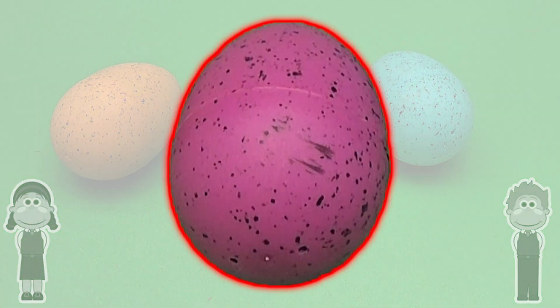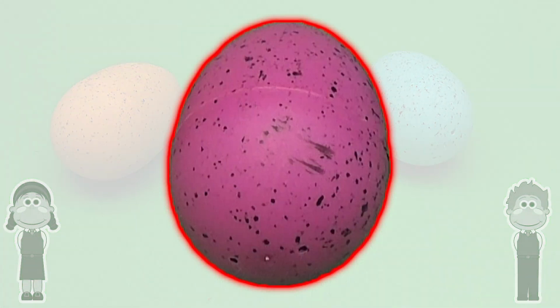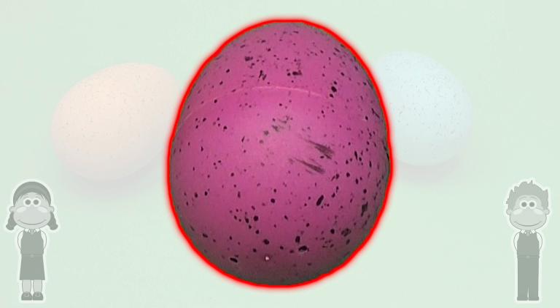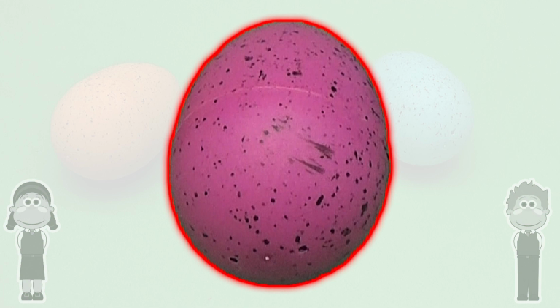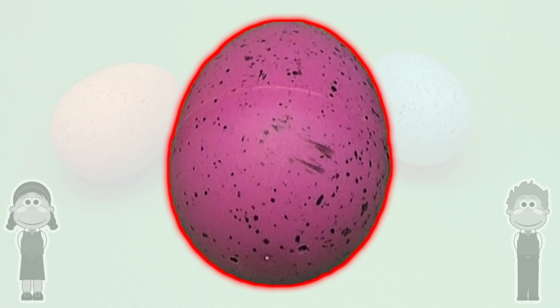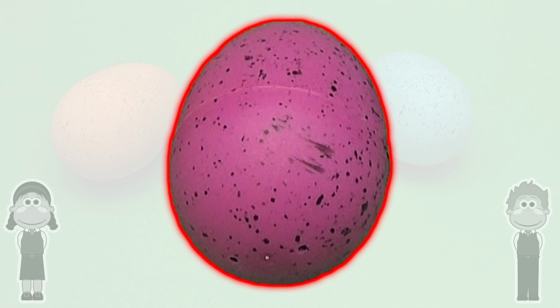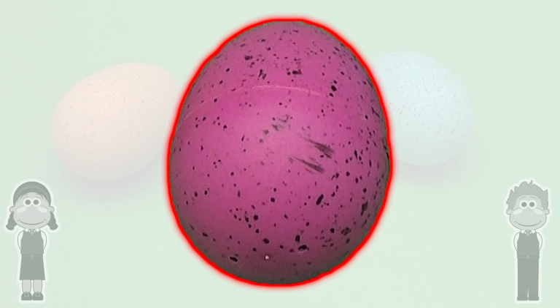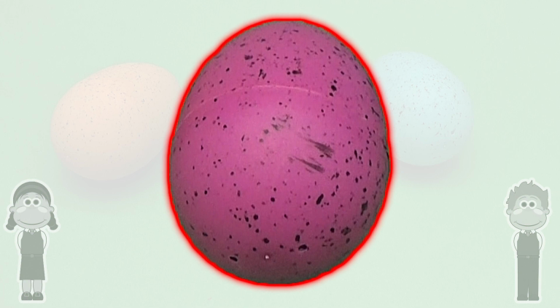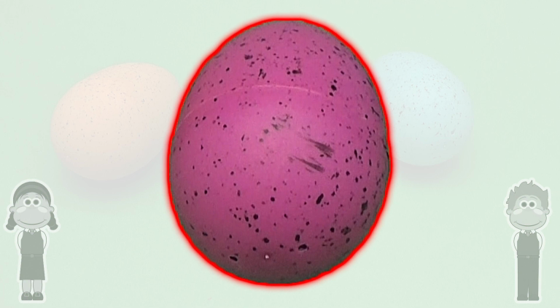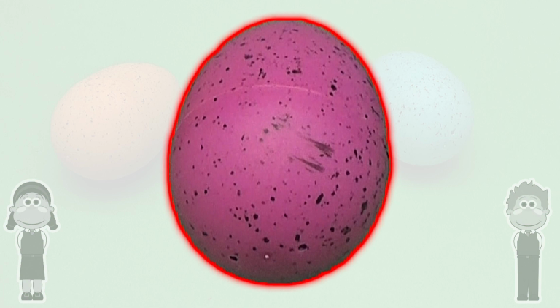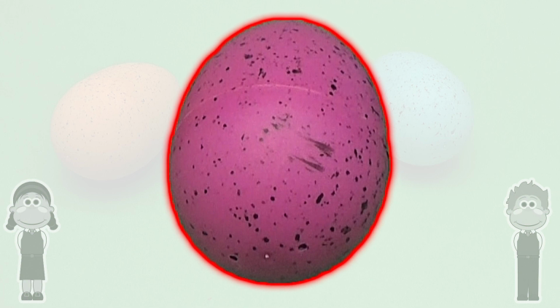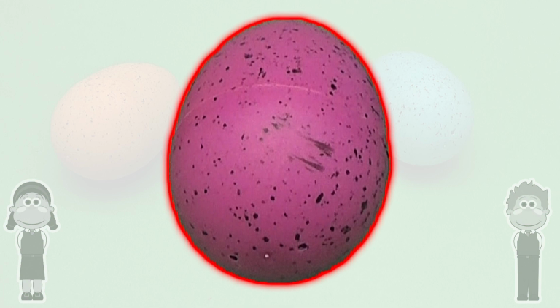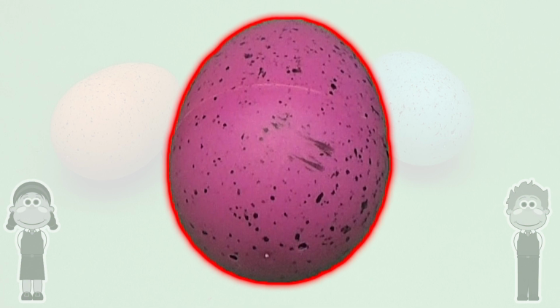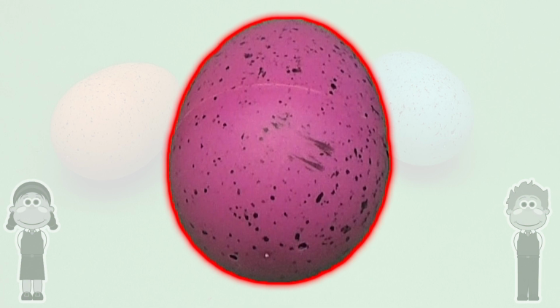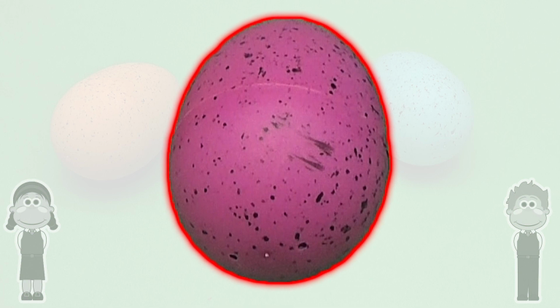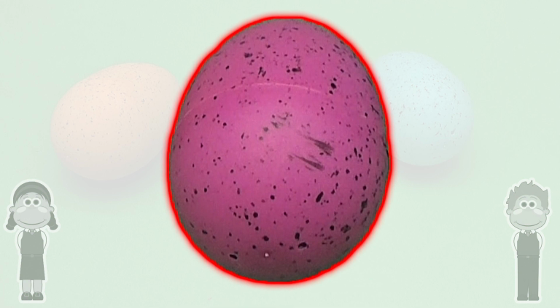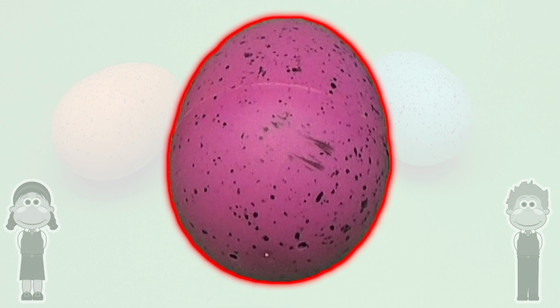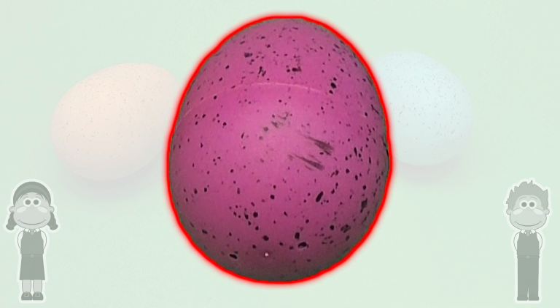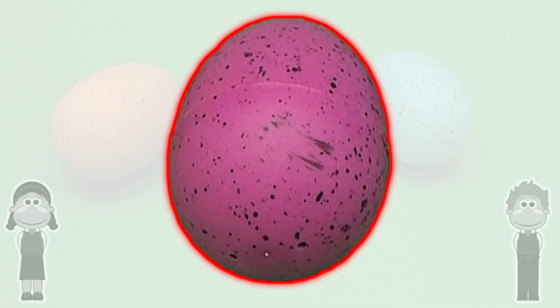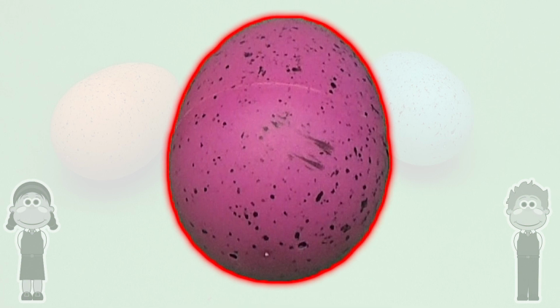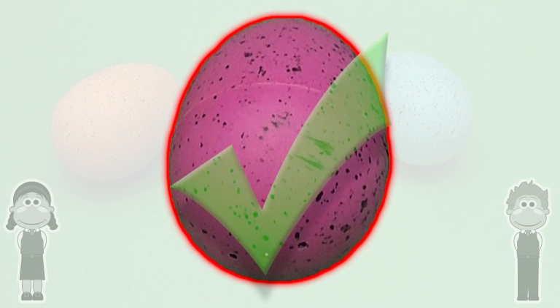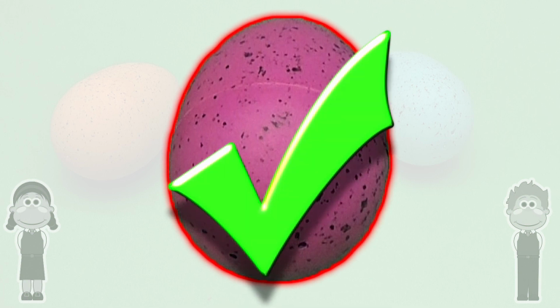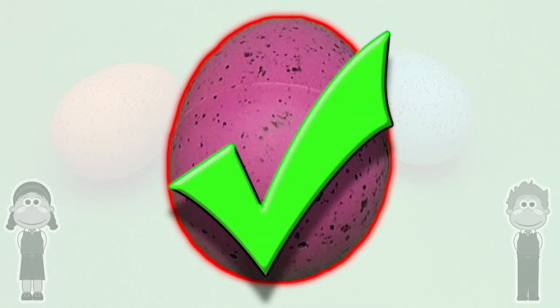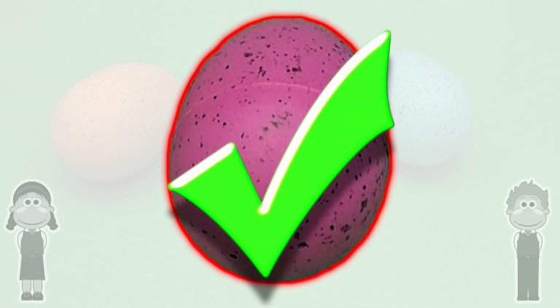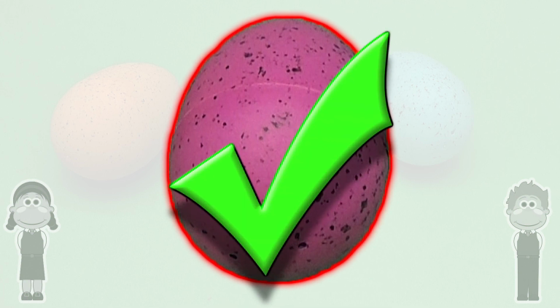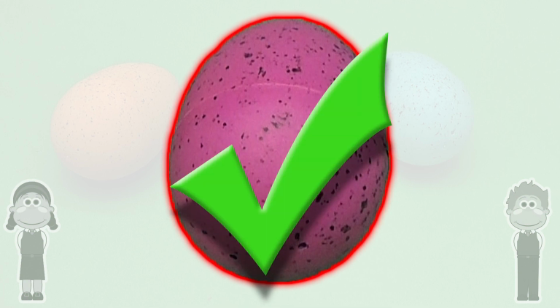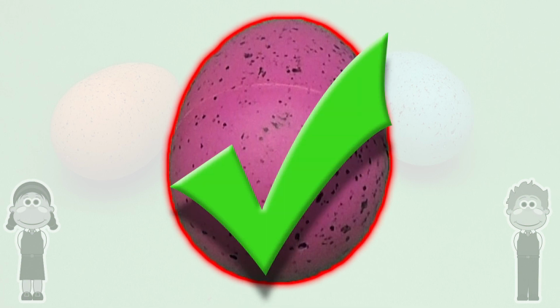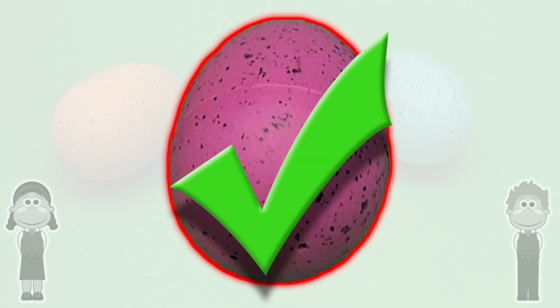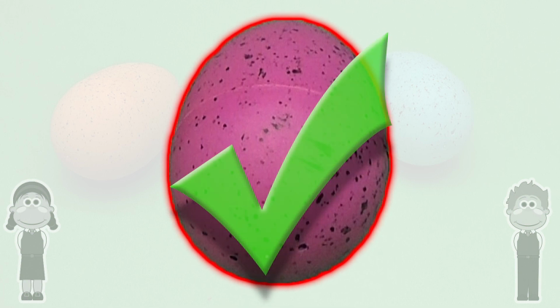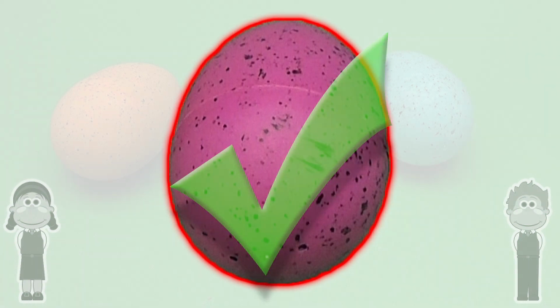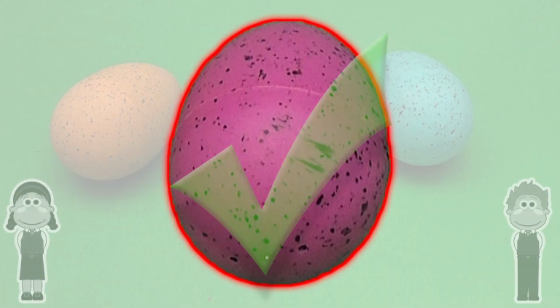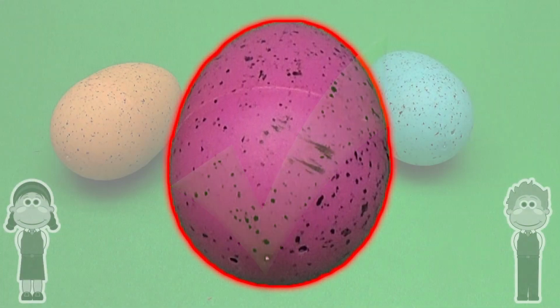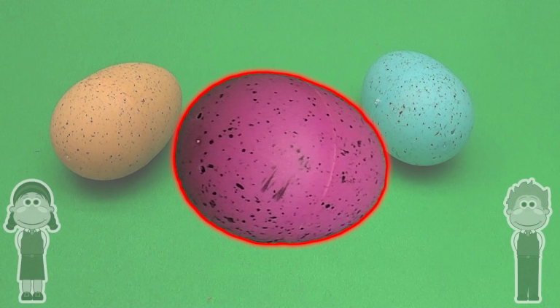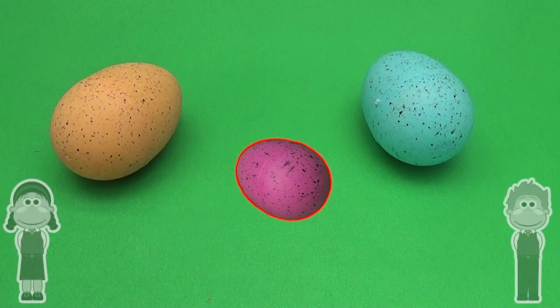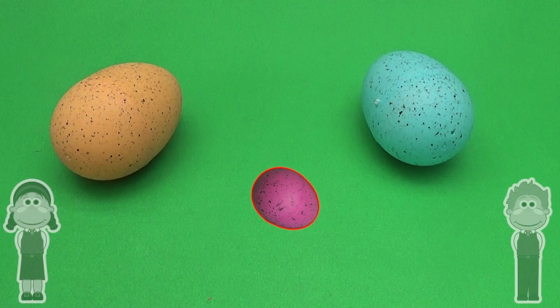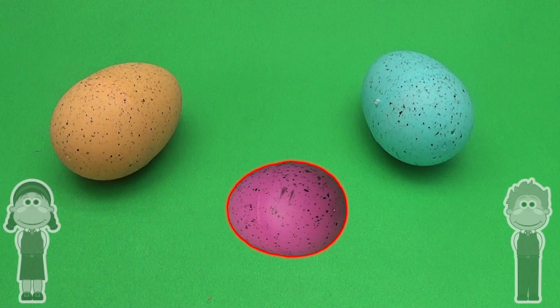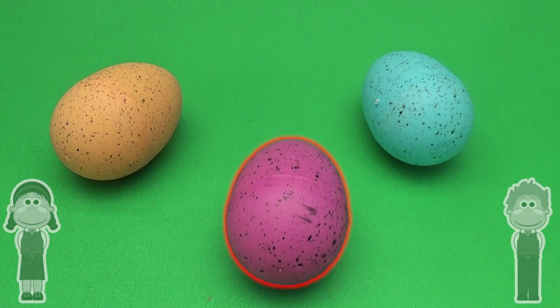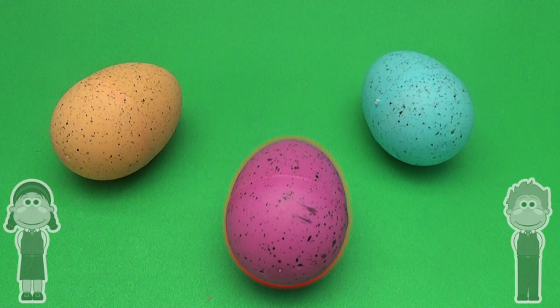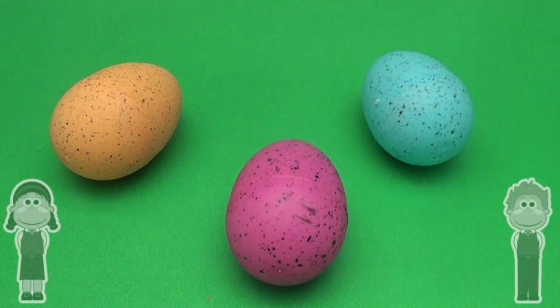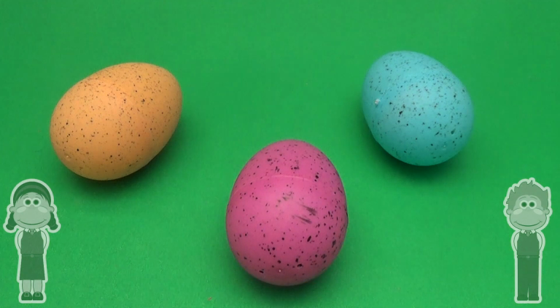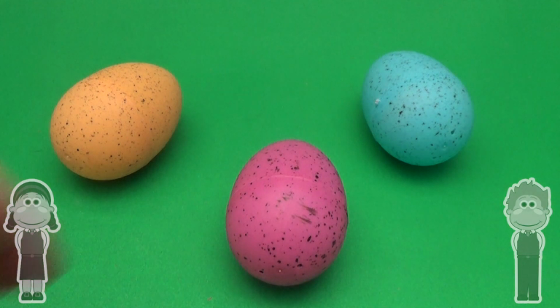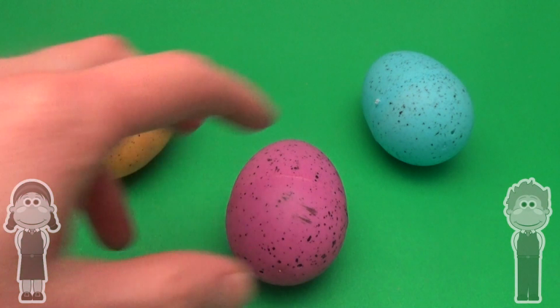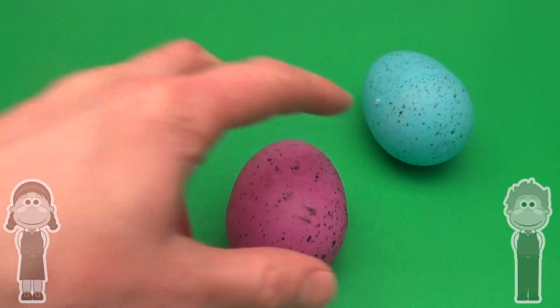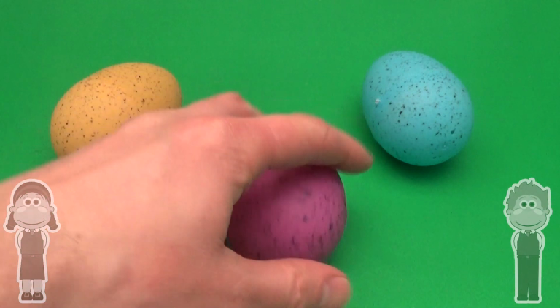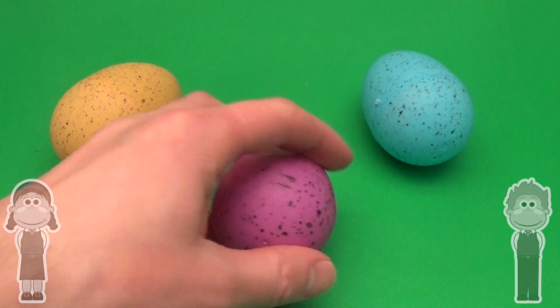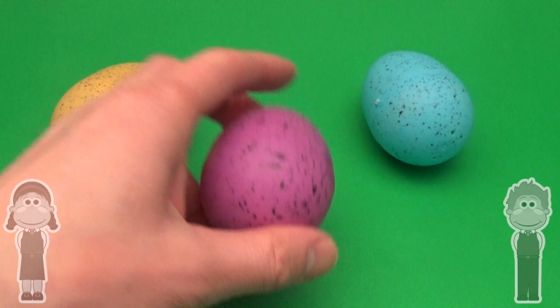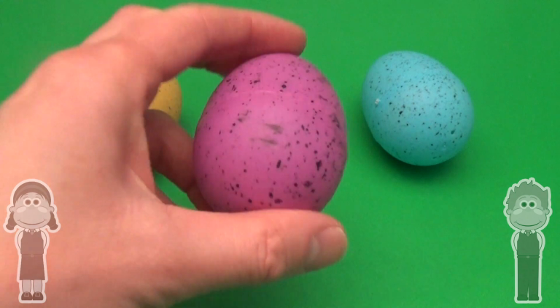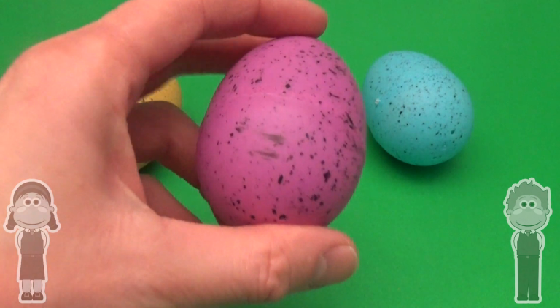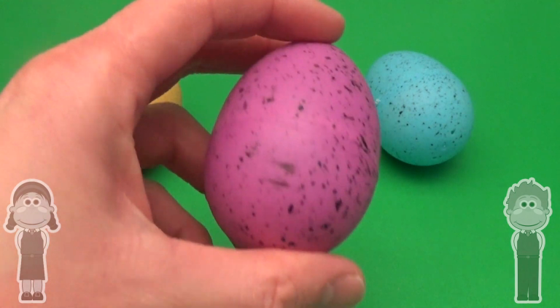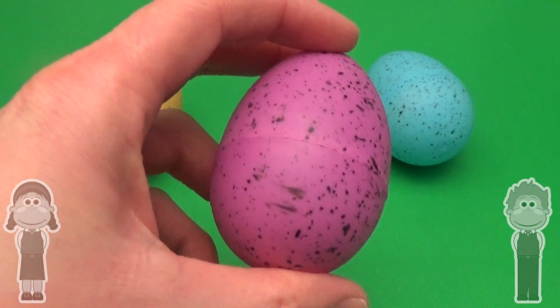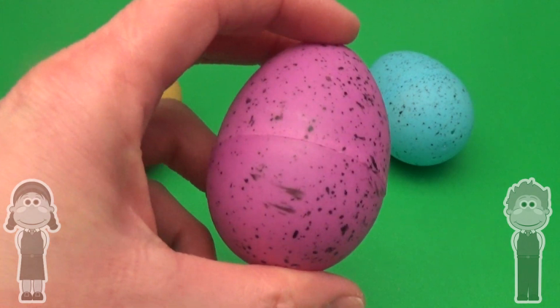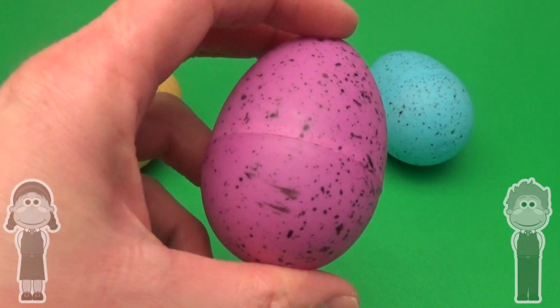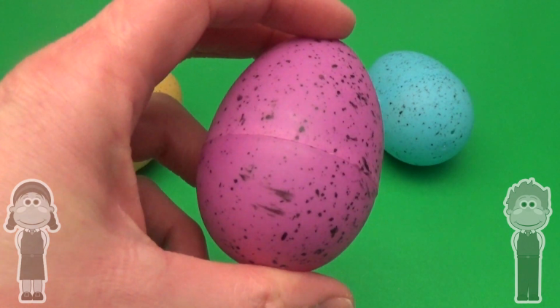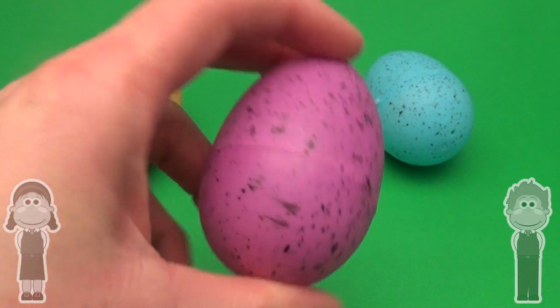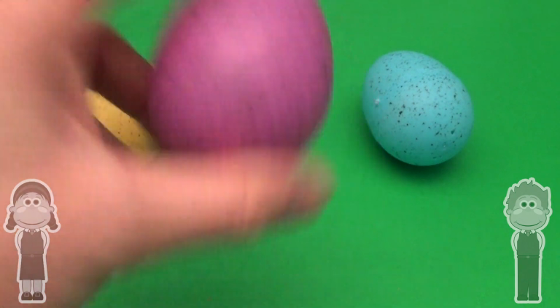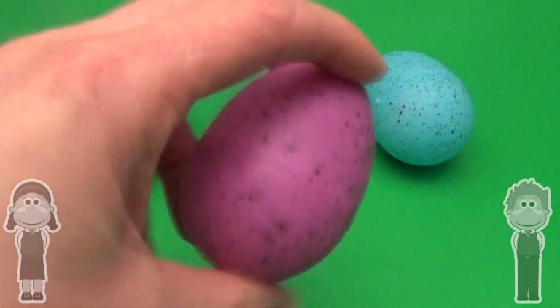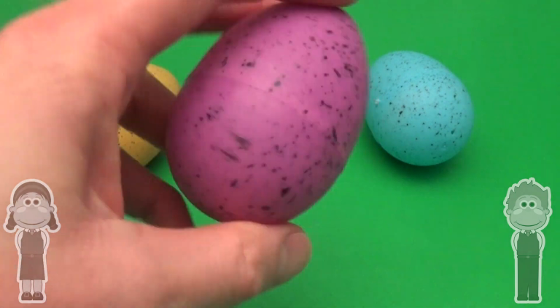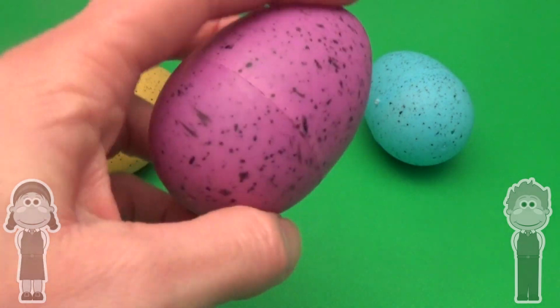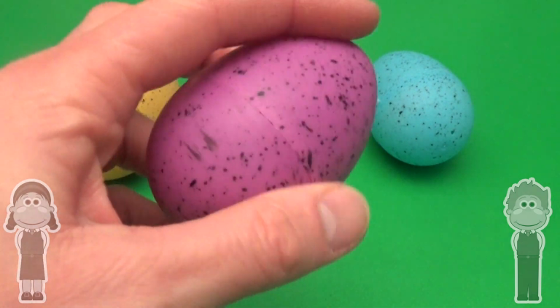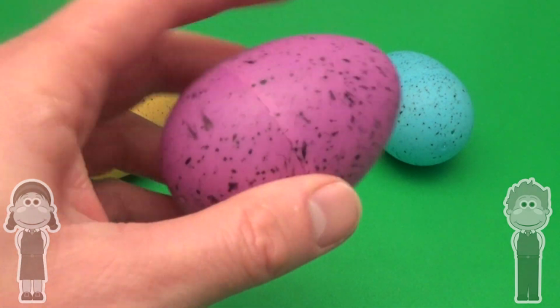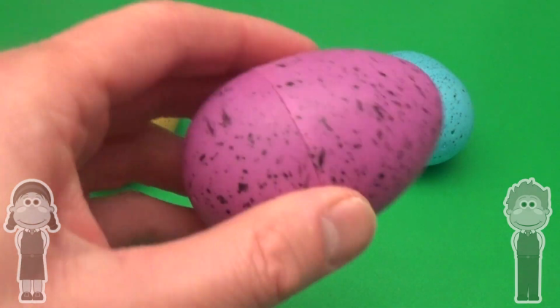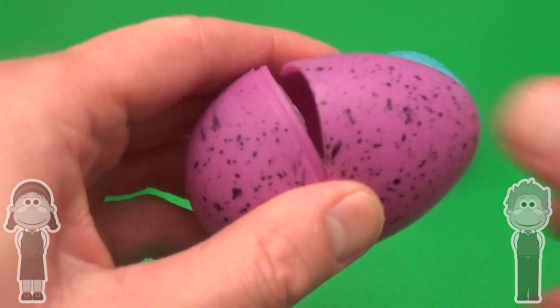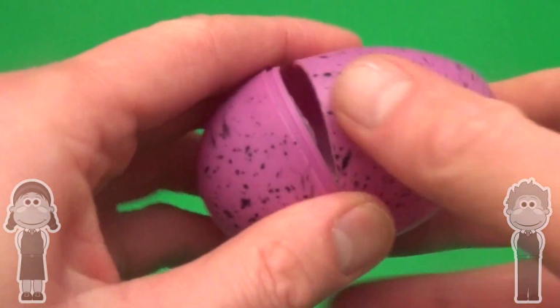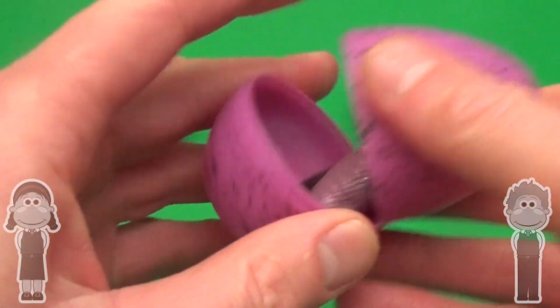Purple! Ah-ha! Great job! Now, what could be inside?